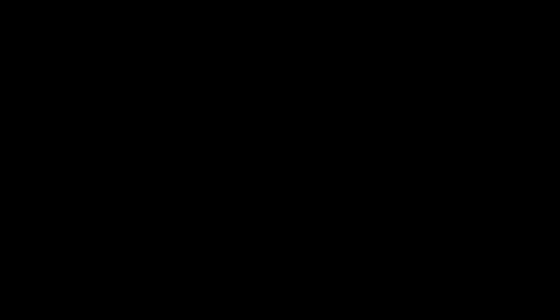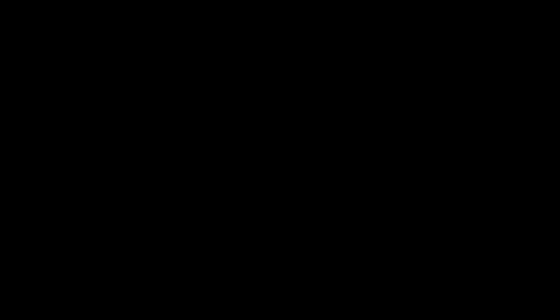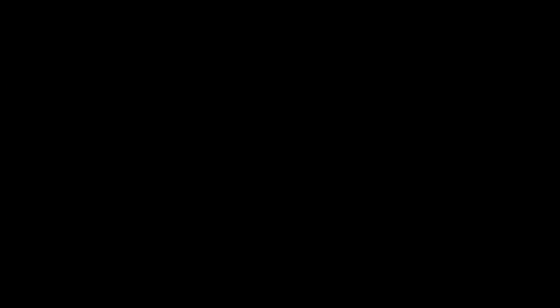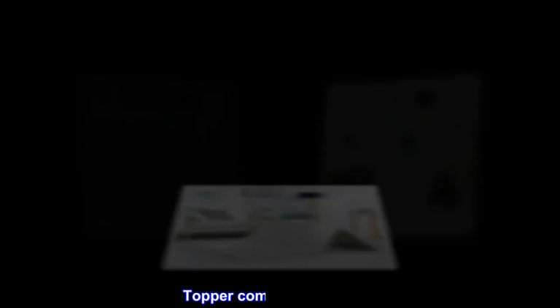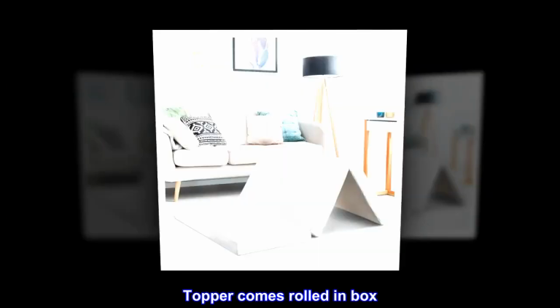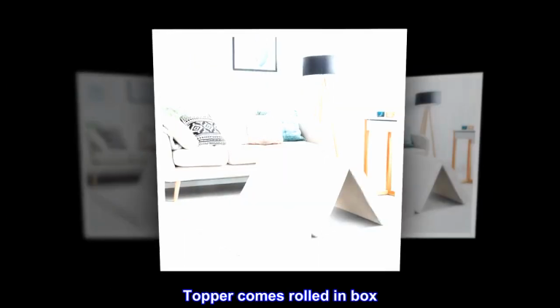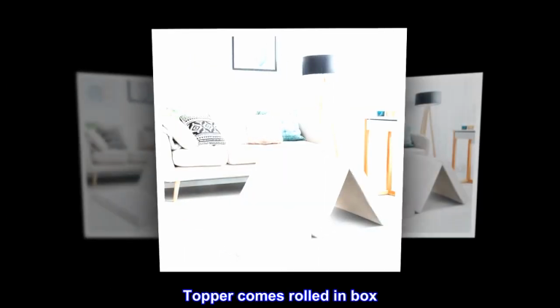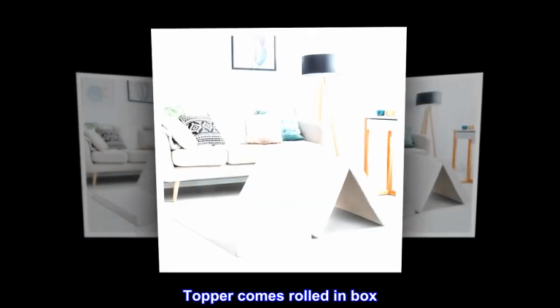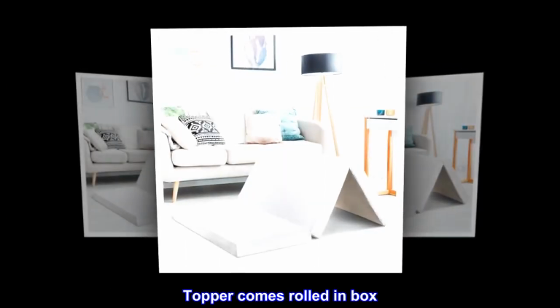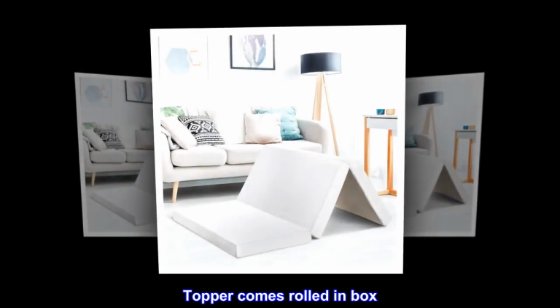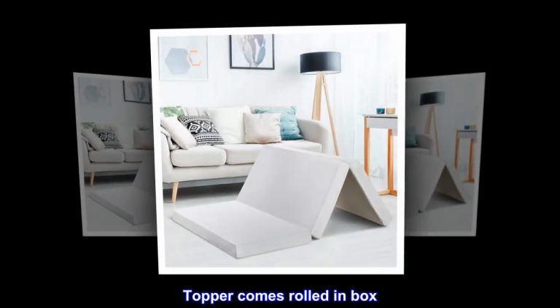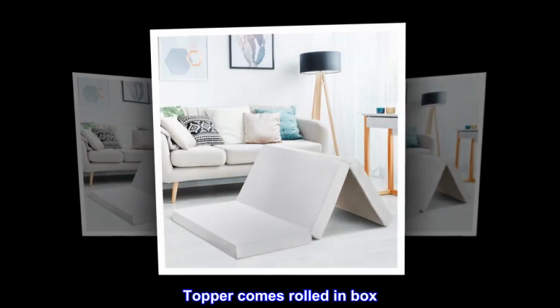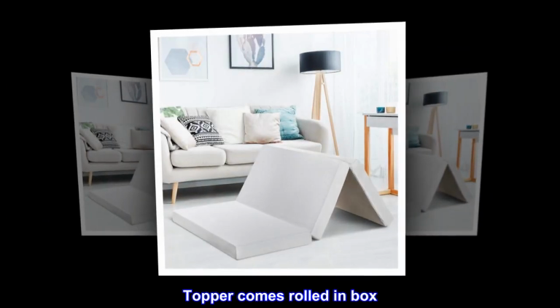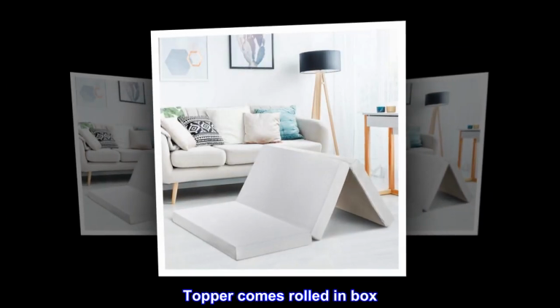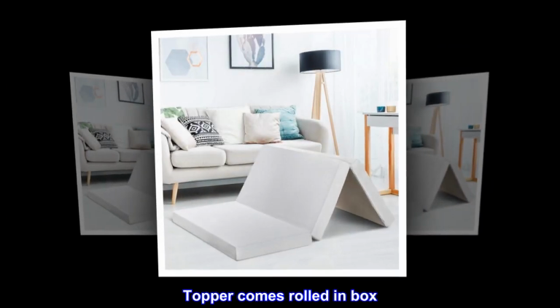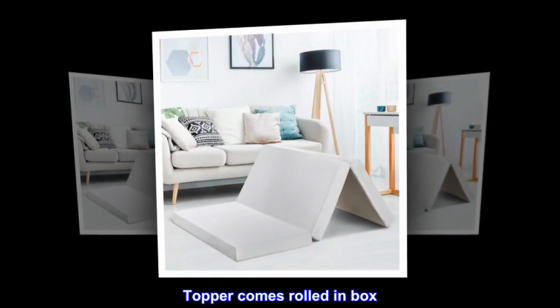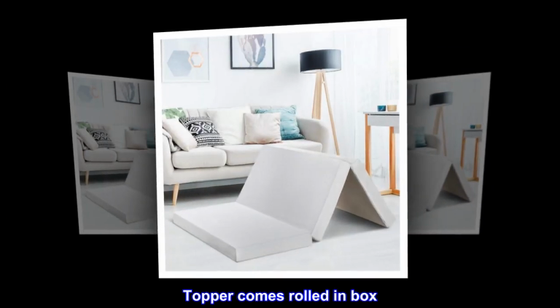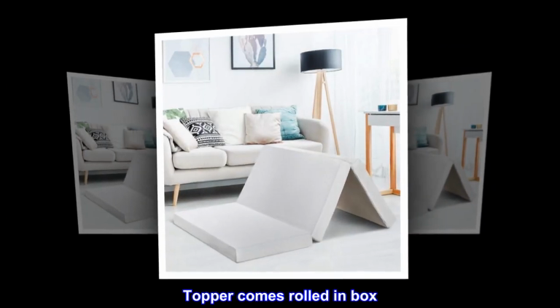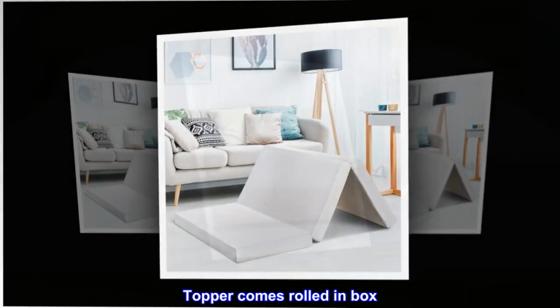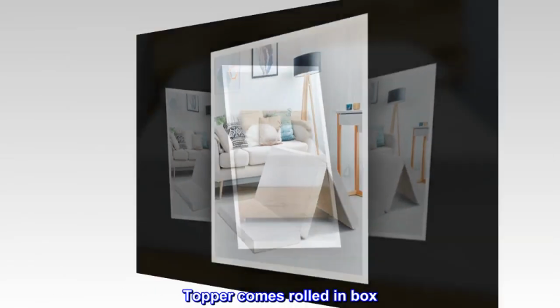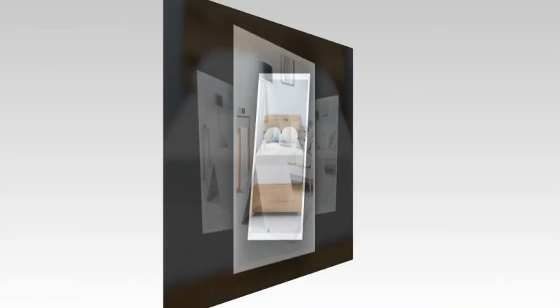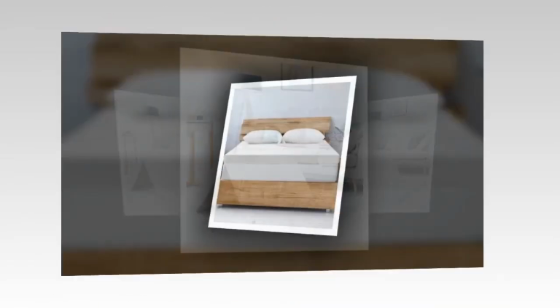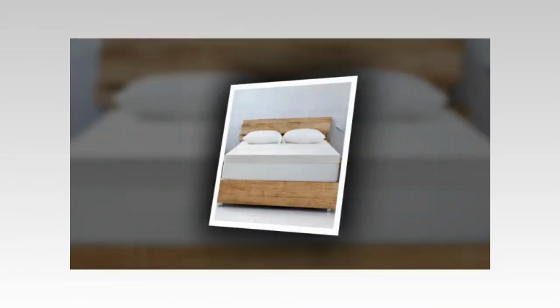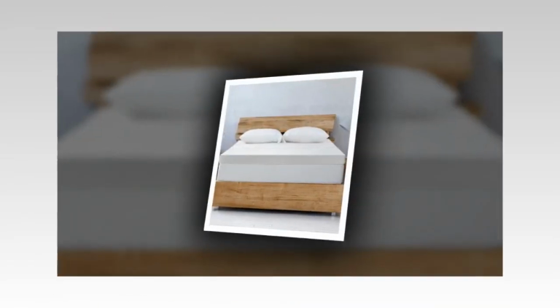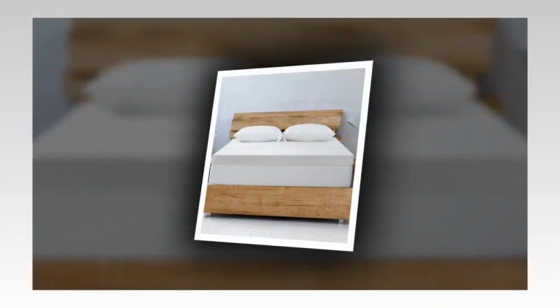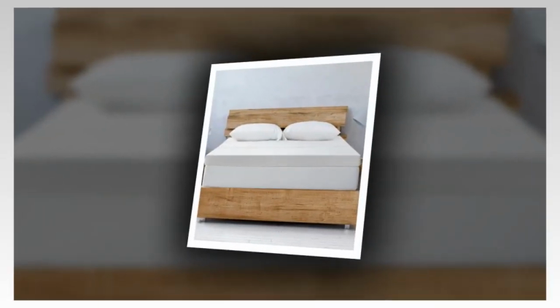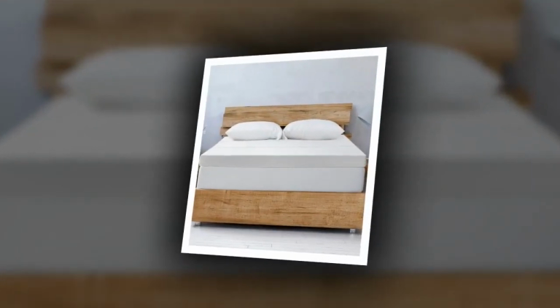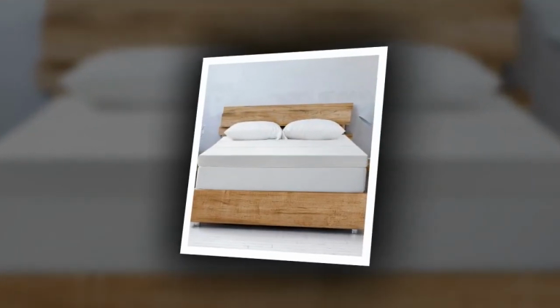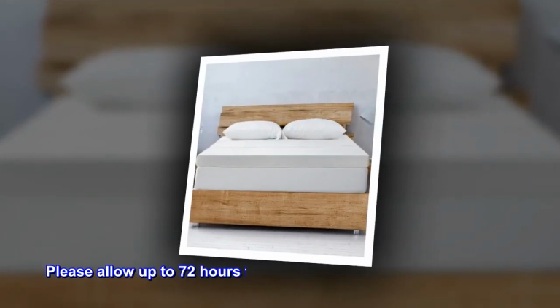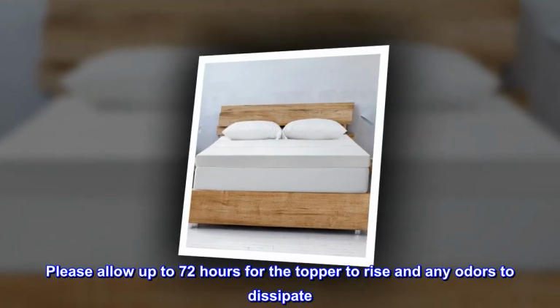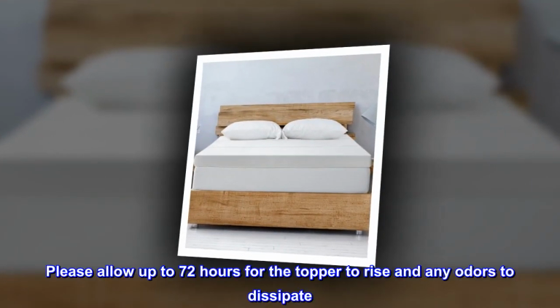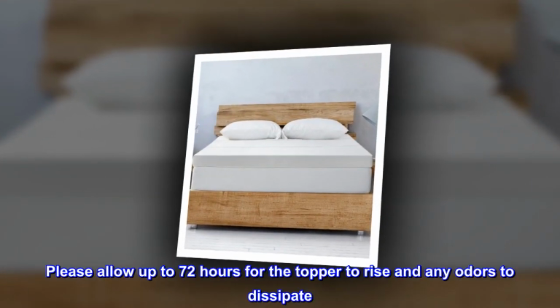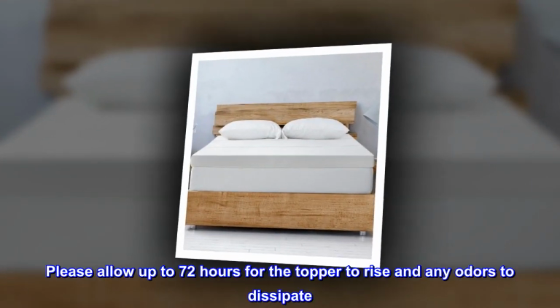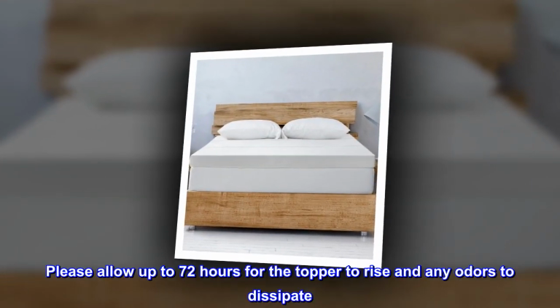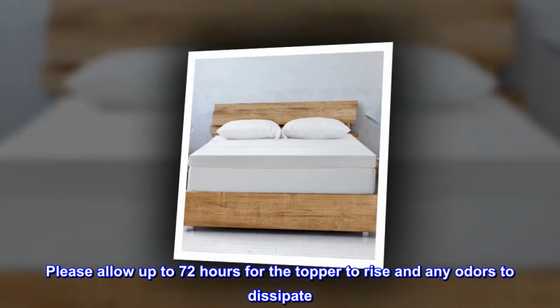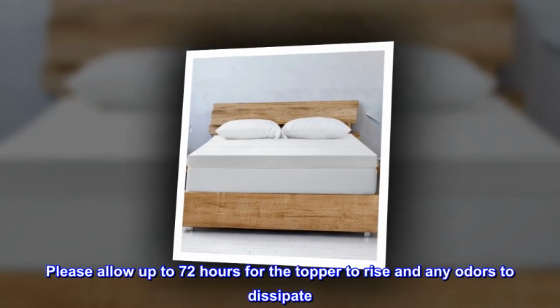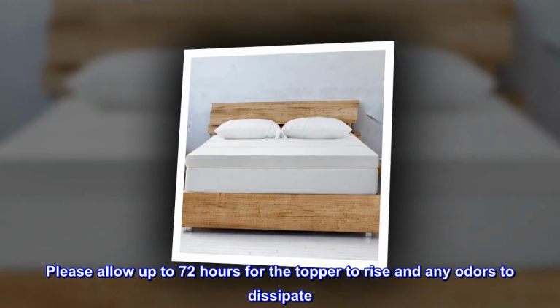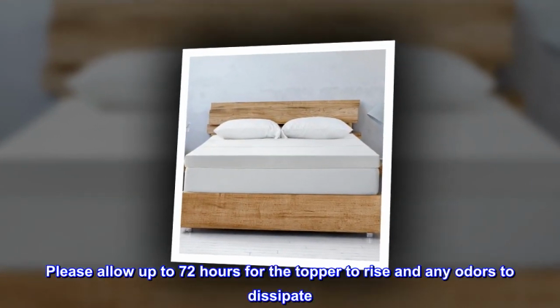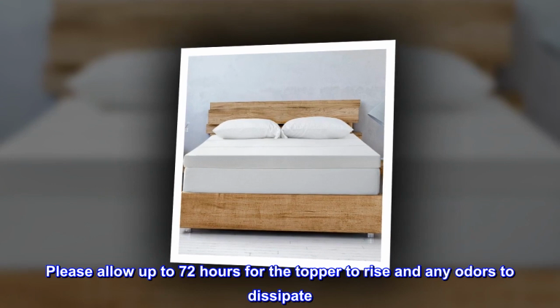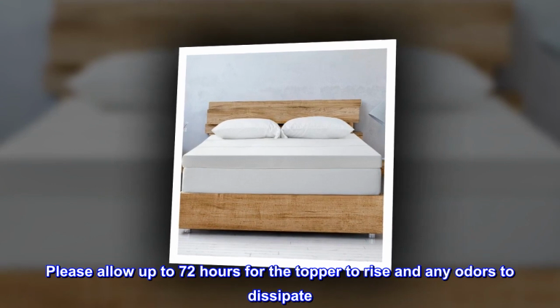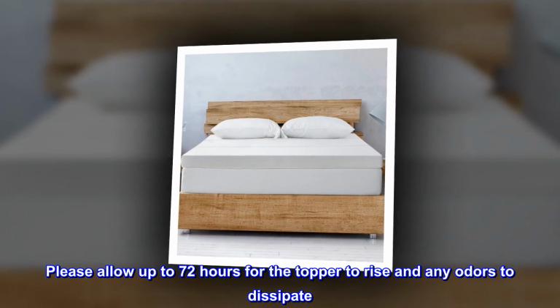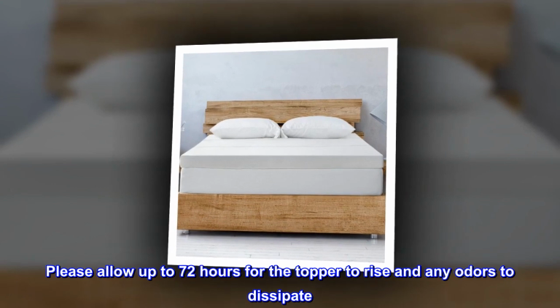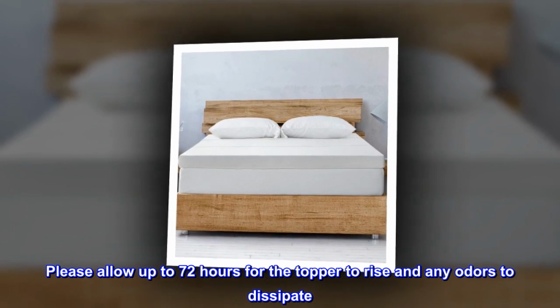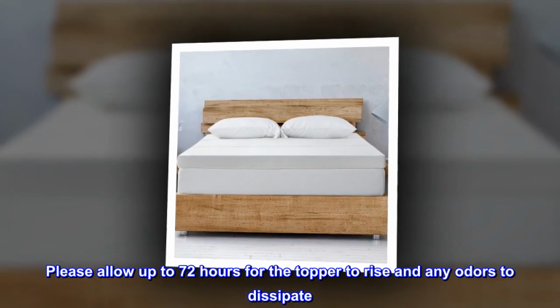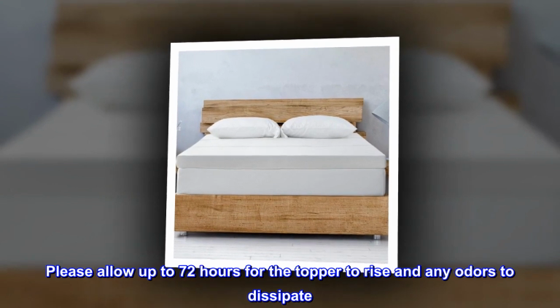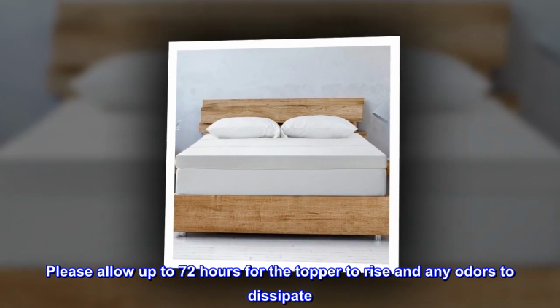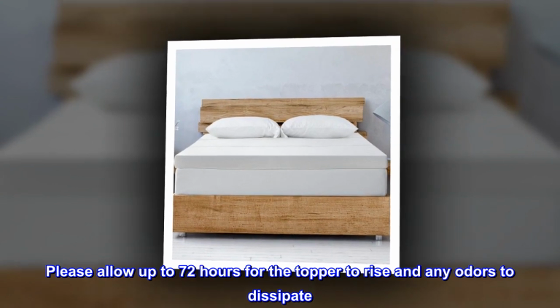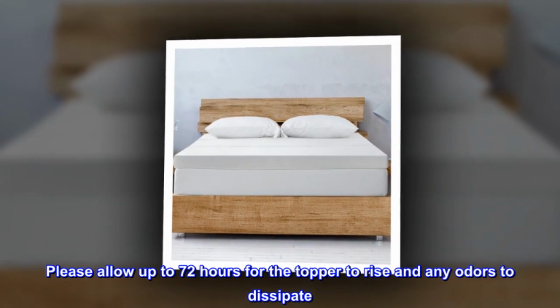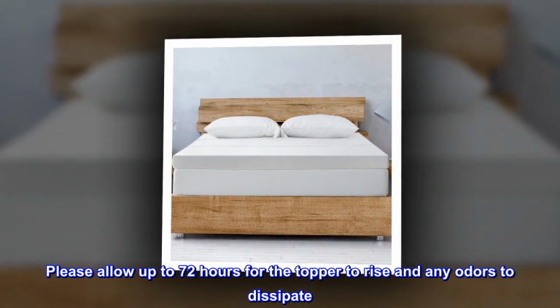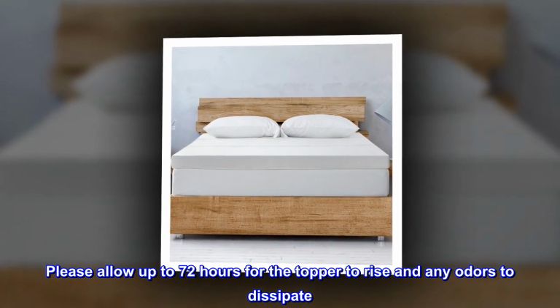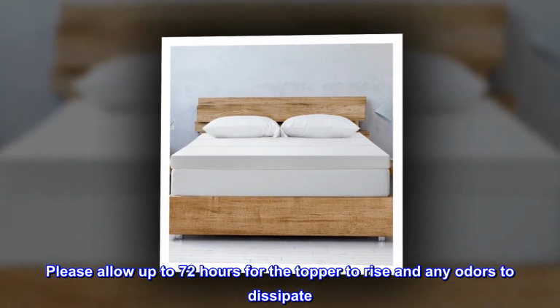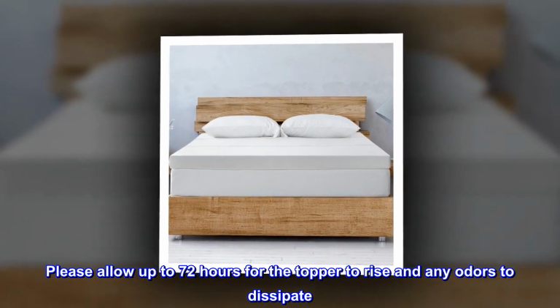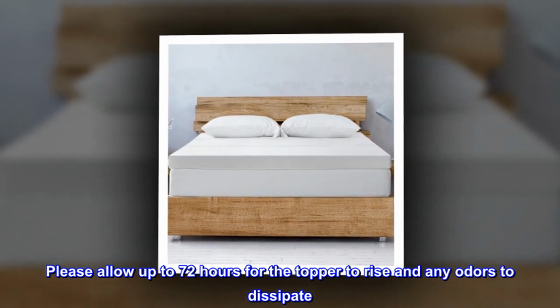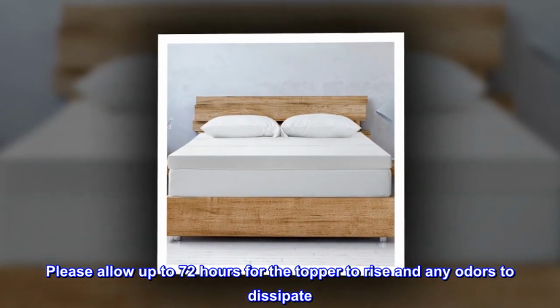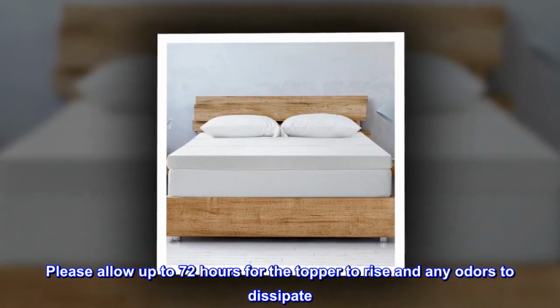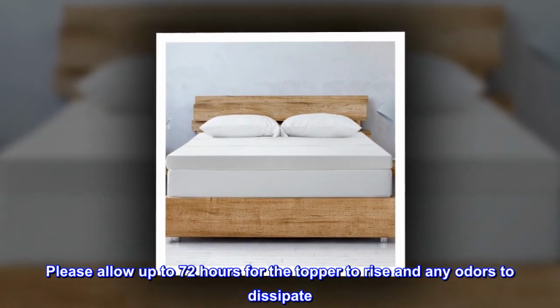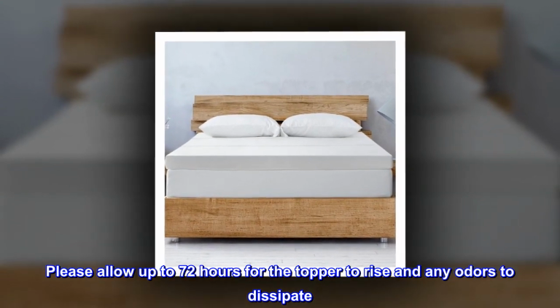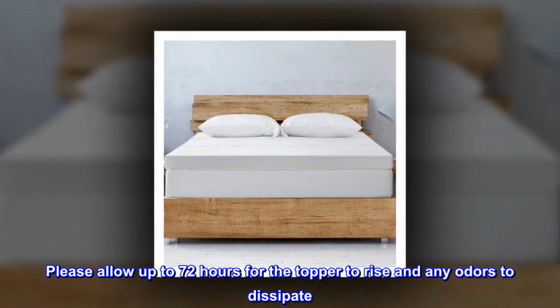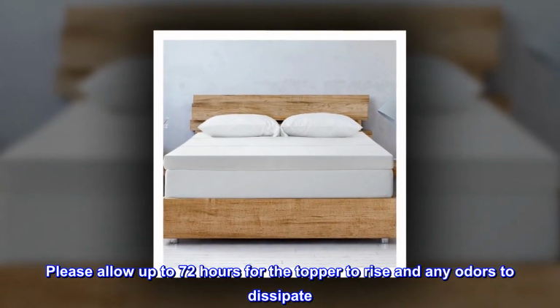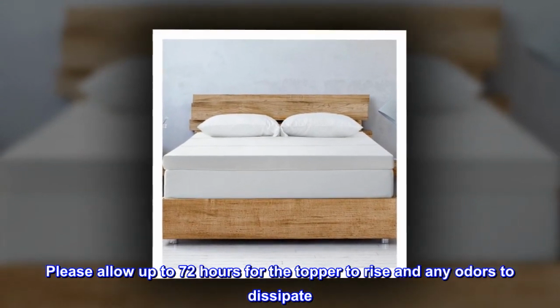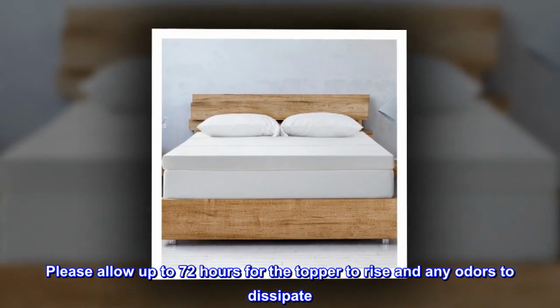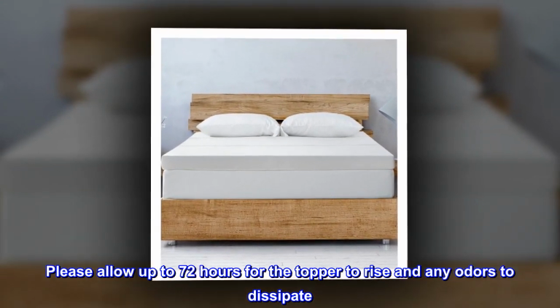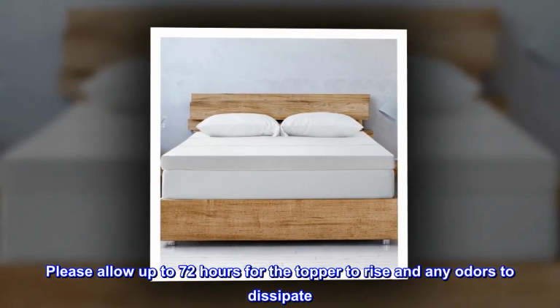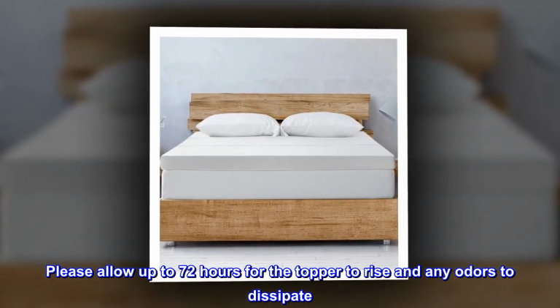Topper comes rolled in box. Please allow up to 72 hours for the topper to rise and any odors to dissipate.